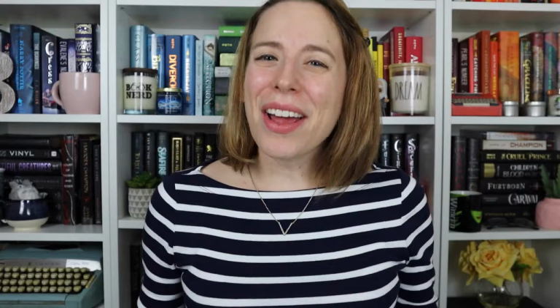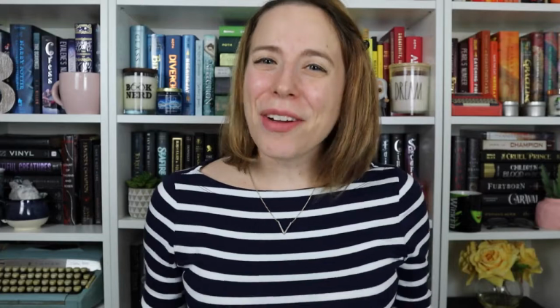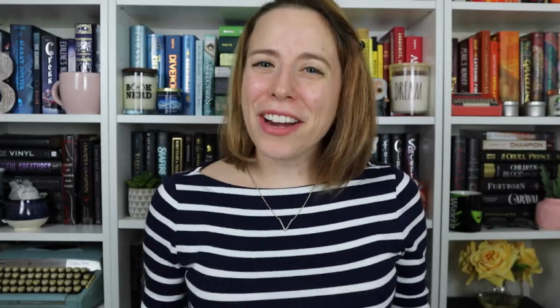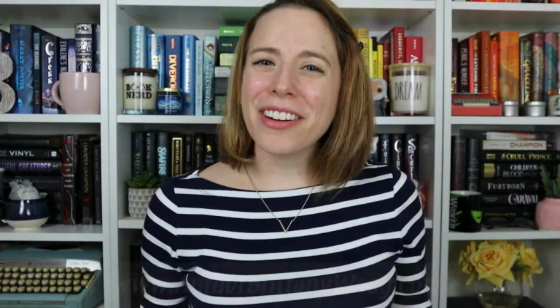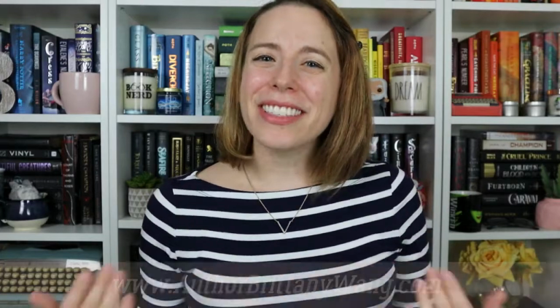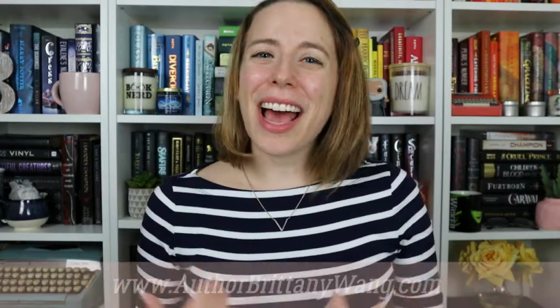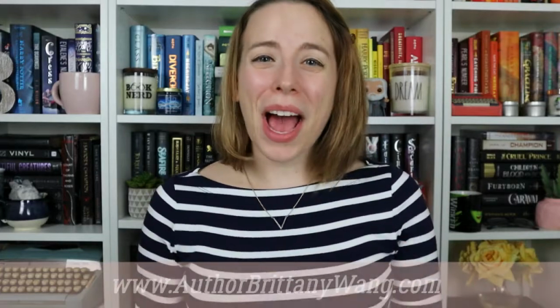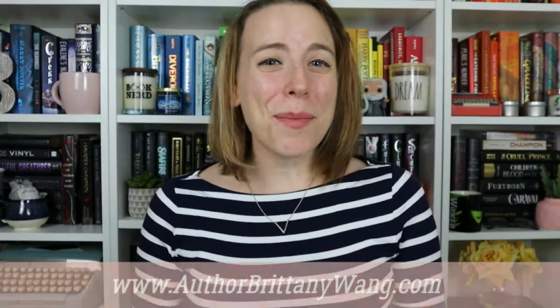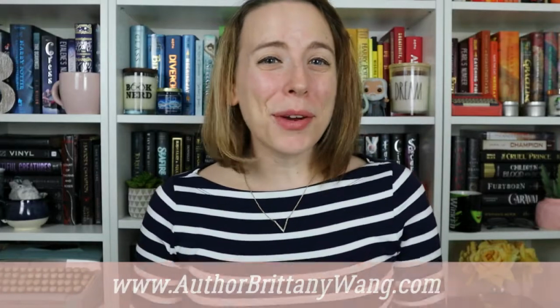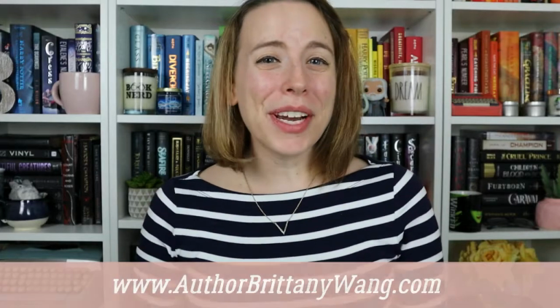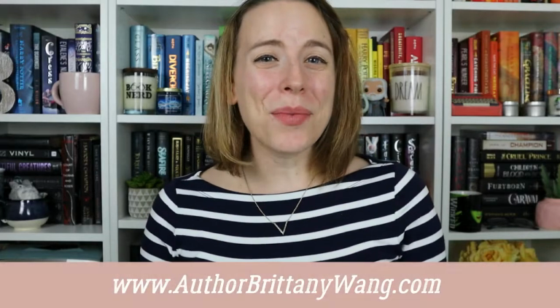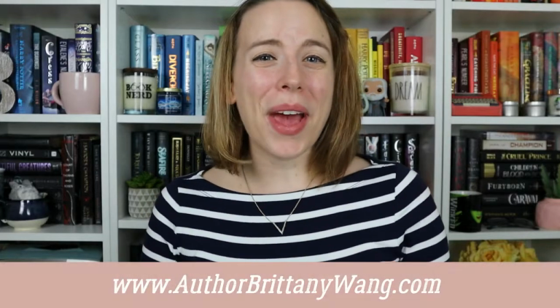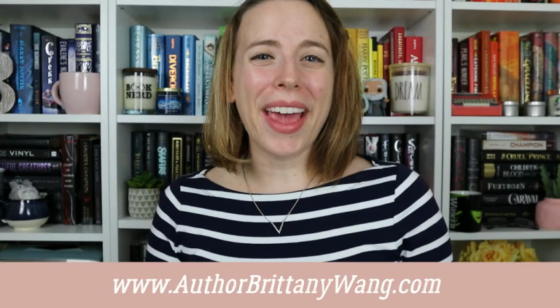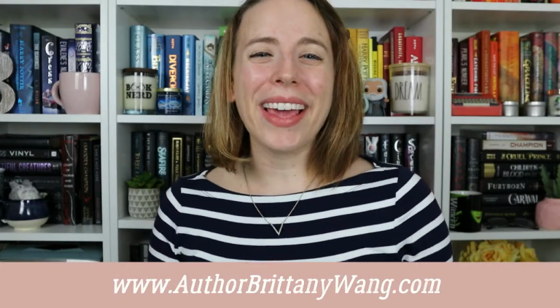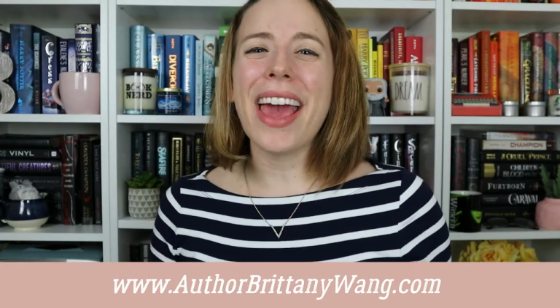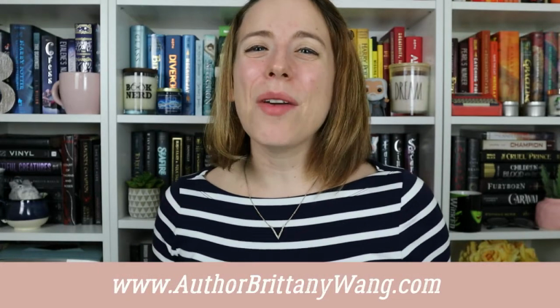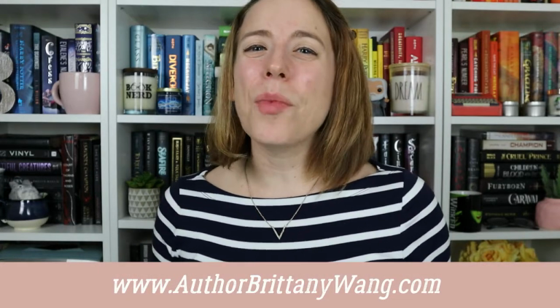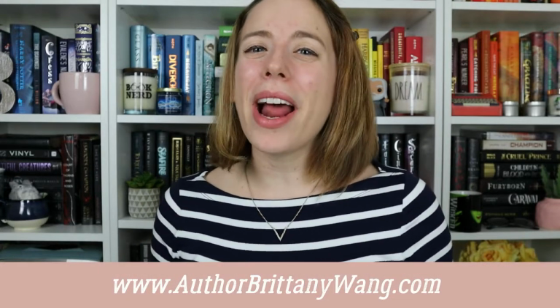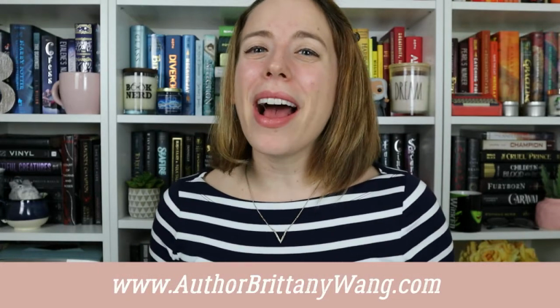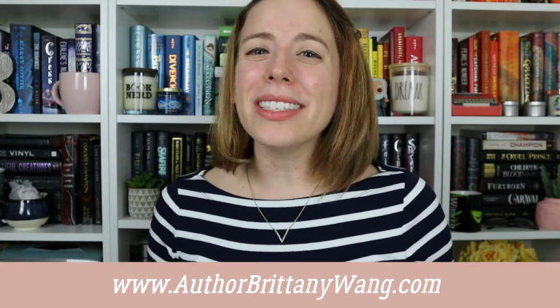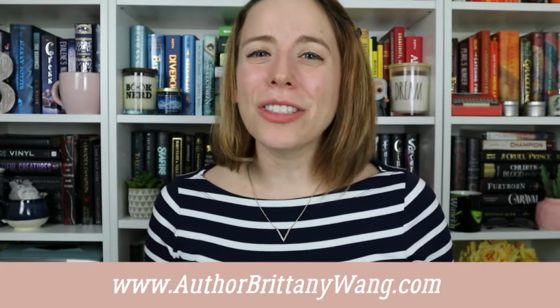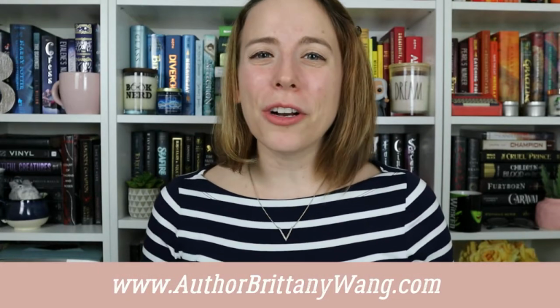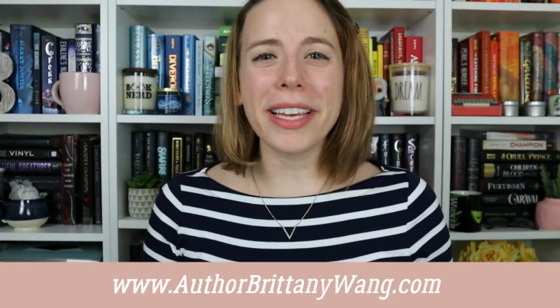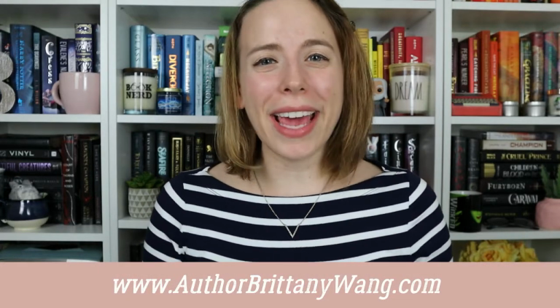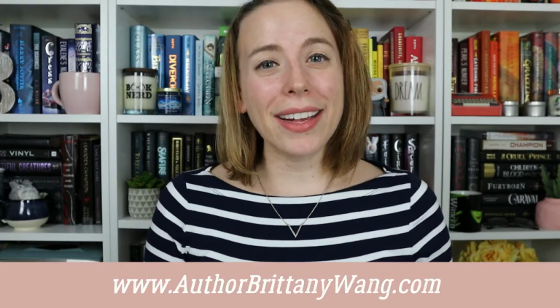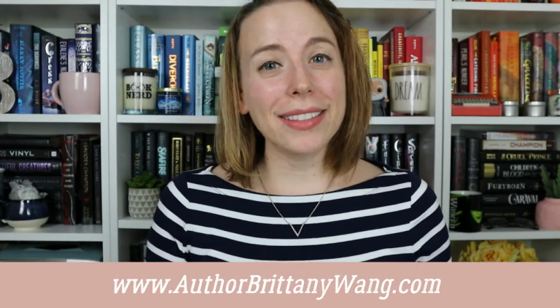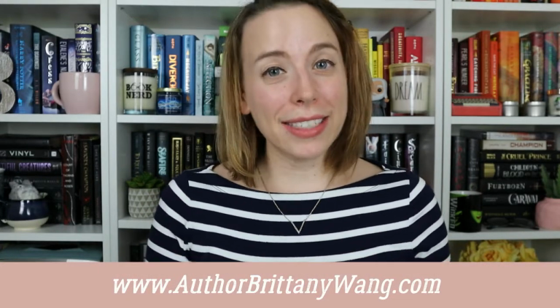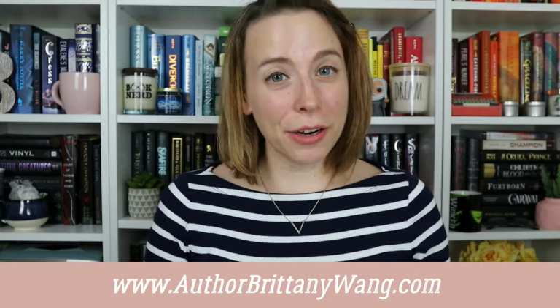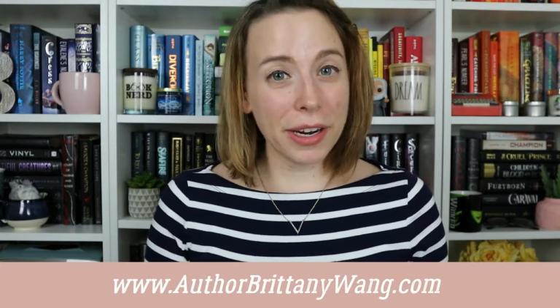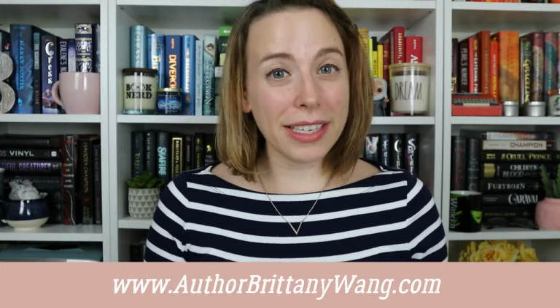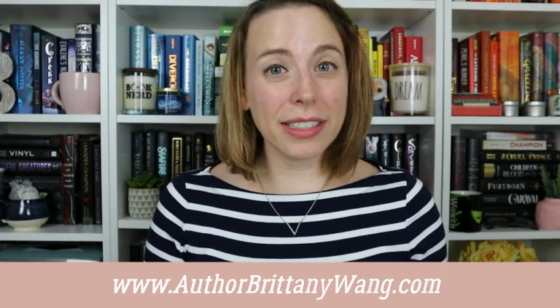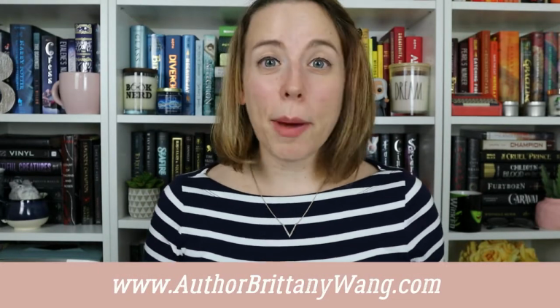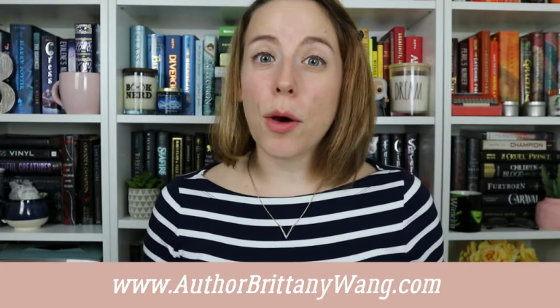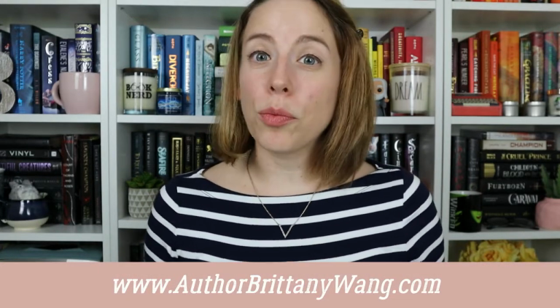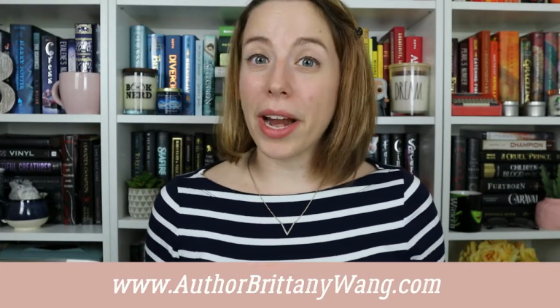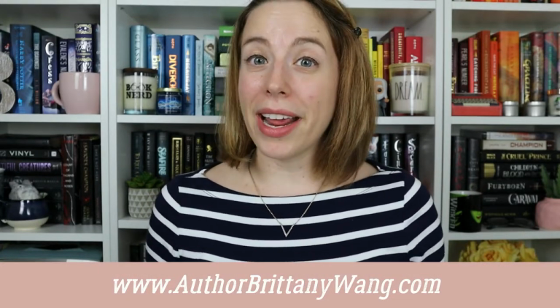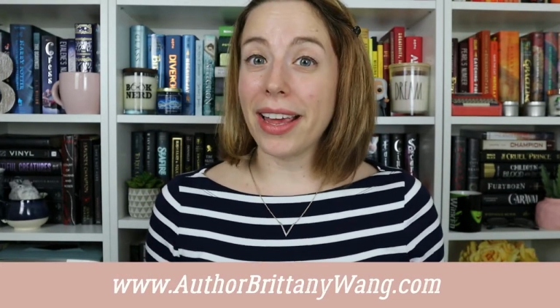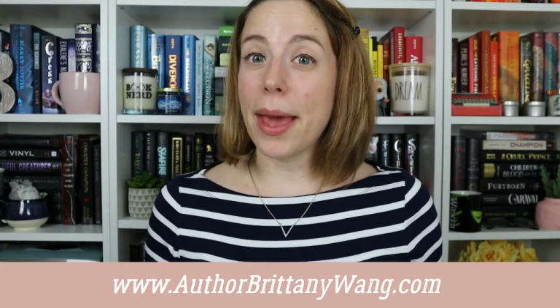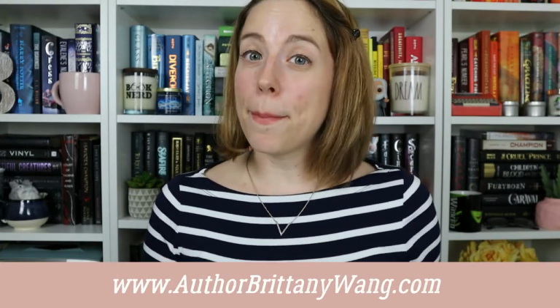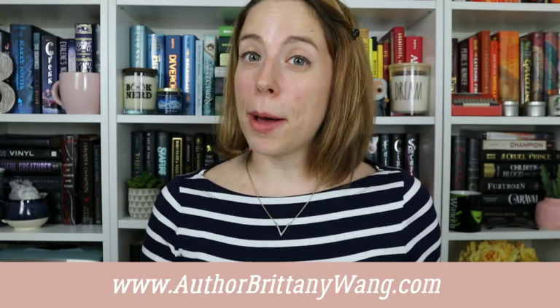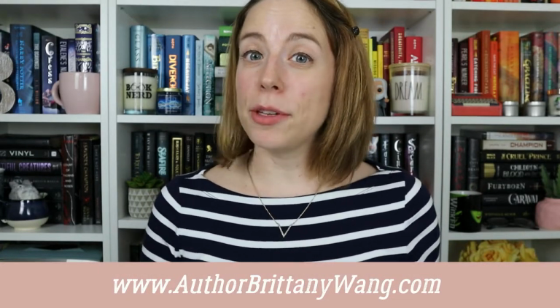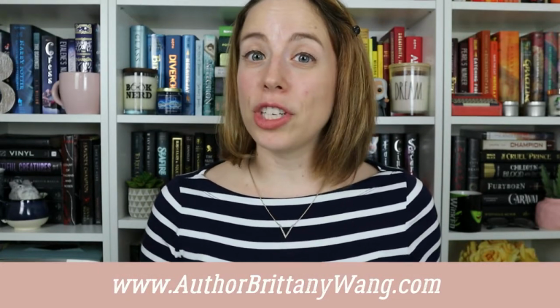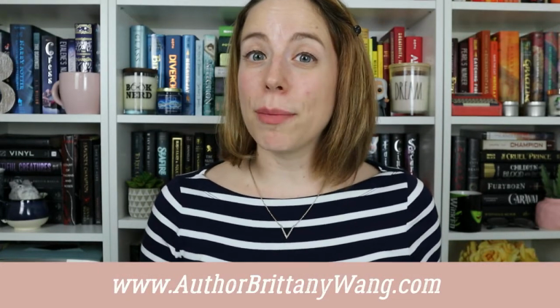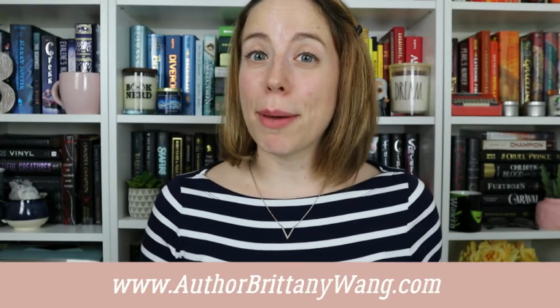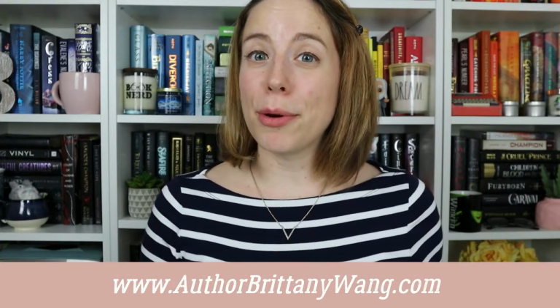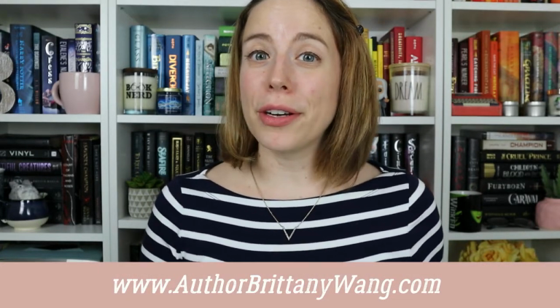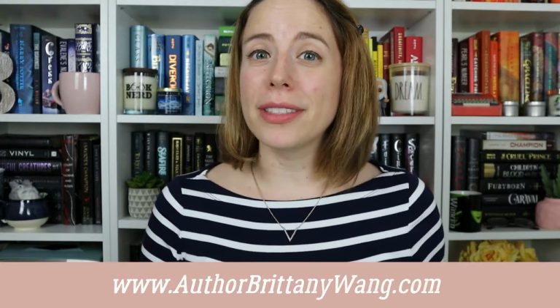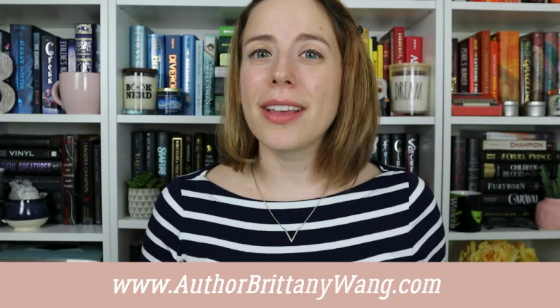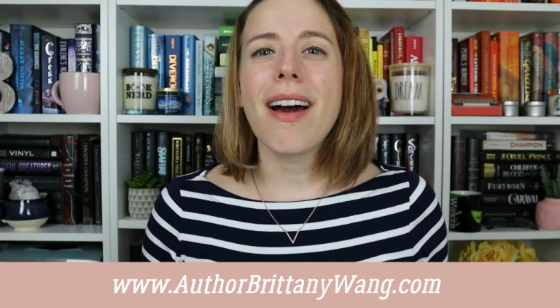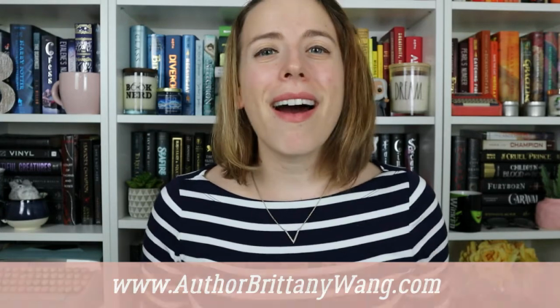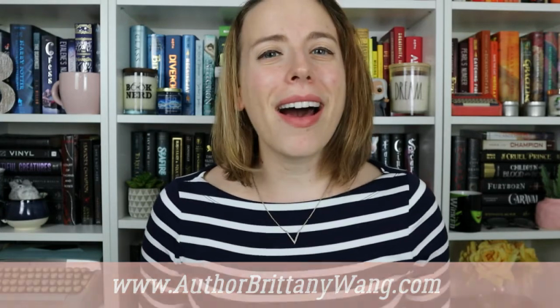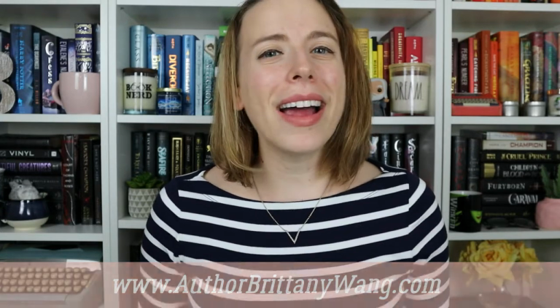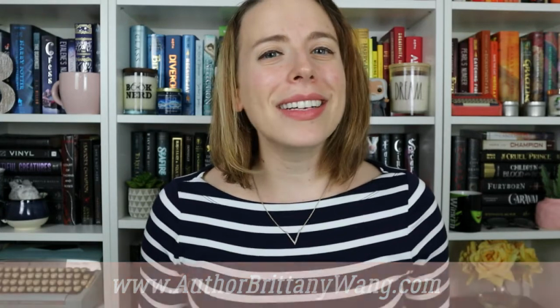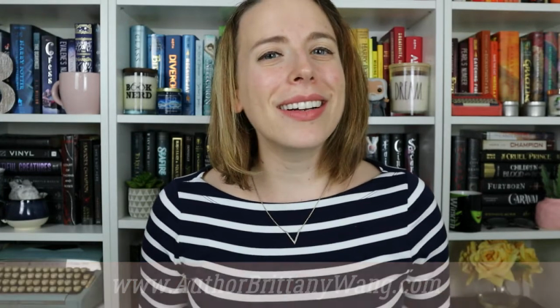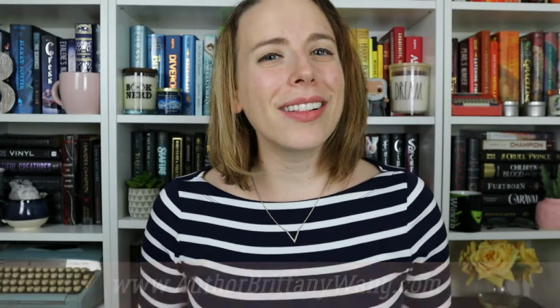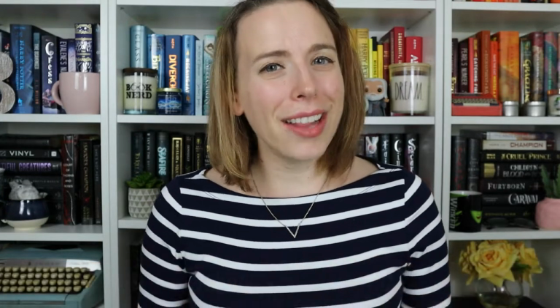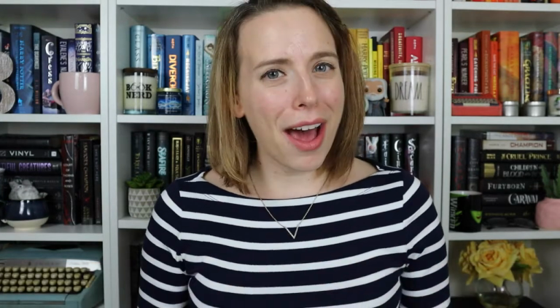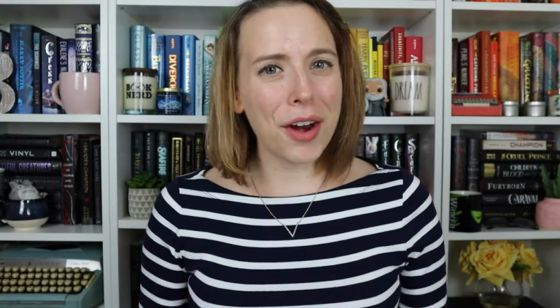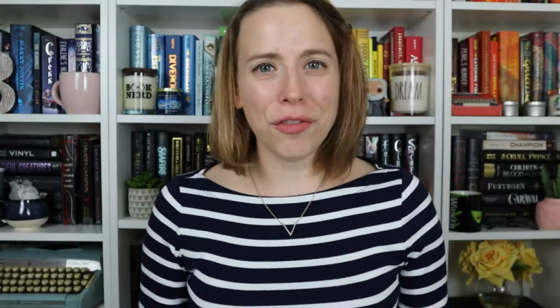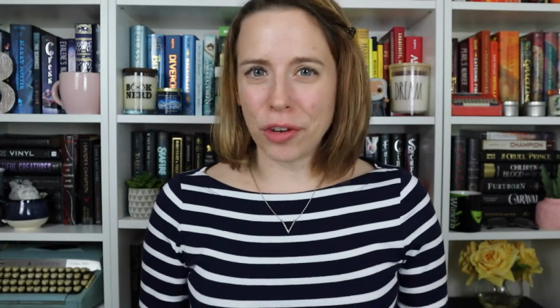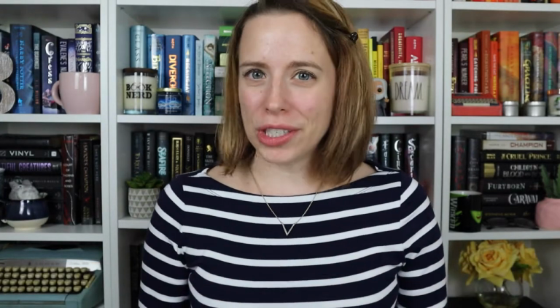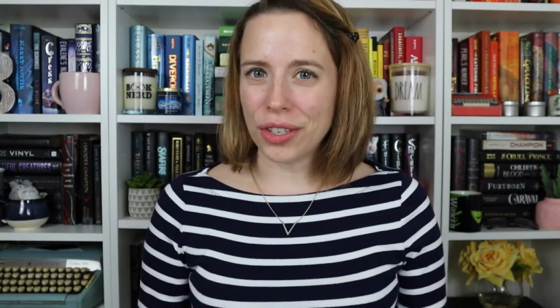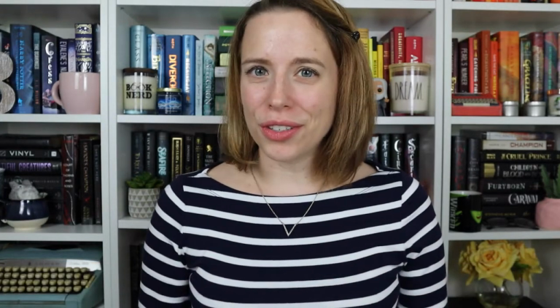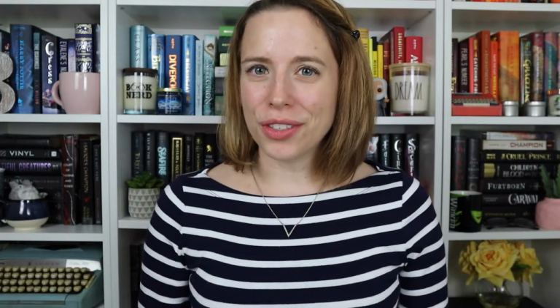Hi, writers! I'm Brittany Wang, and when I started getting serious about writing and publishing my books, I did a lot of research.